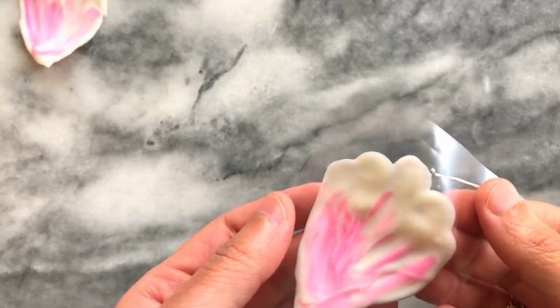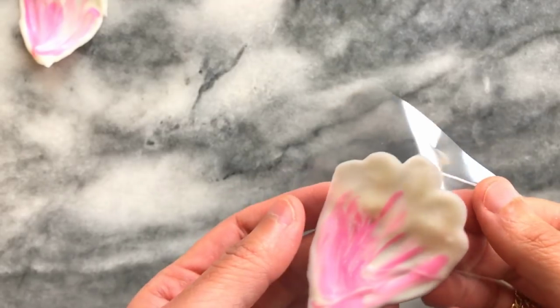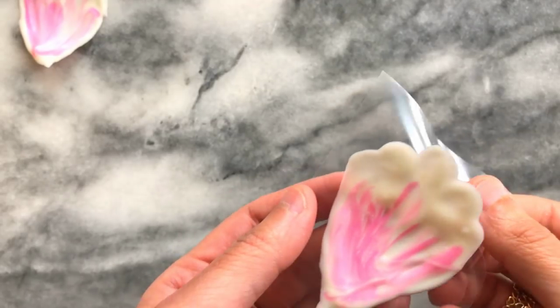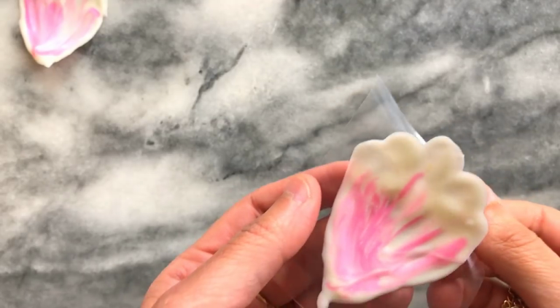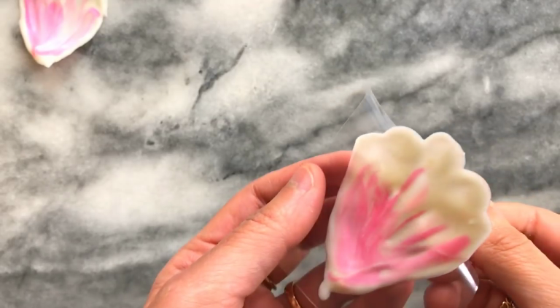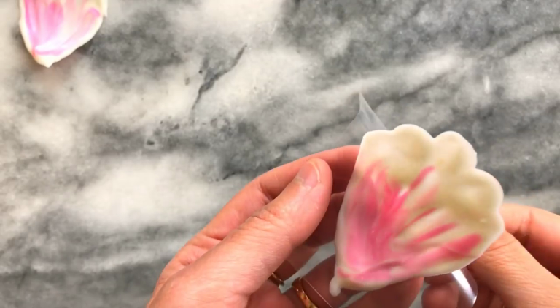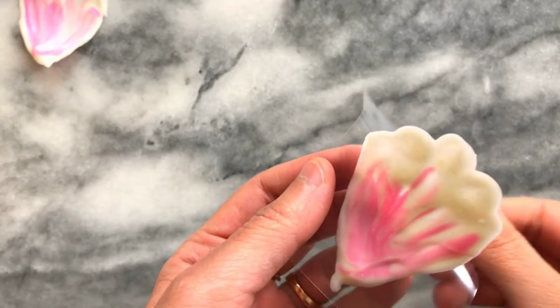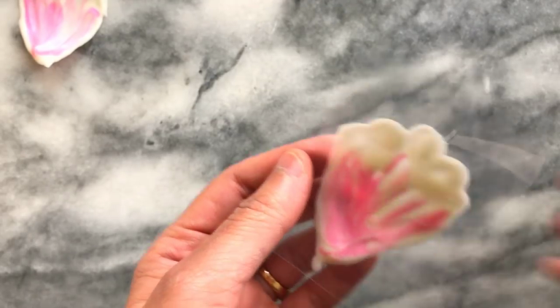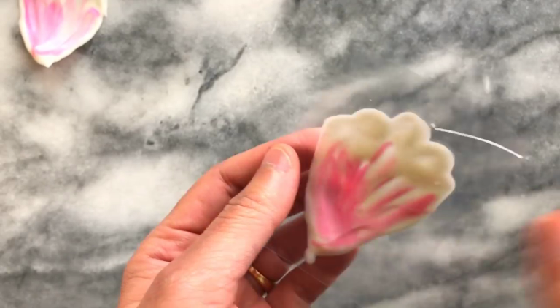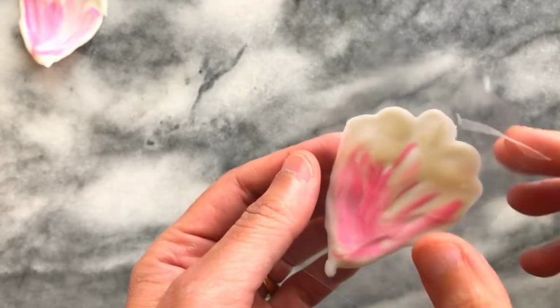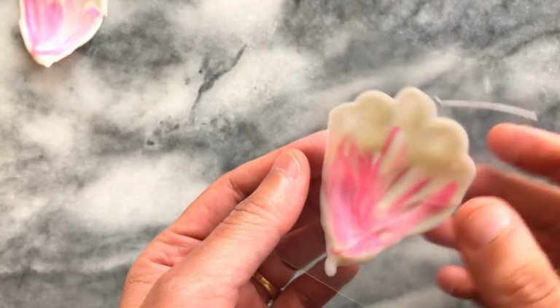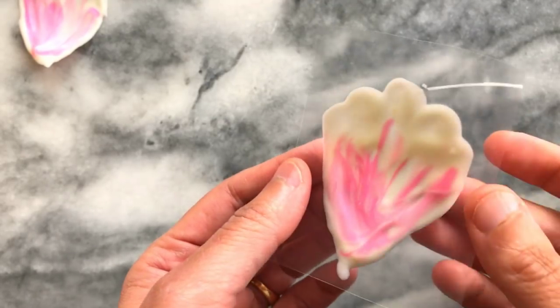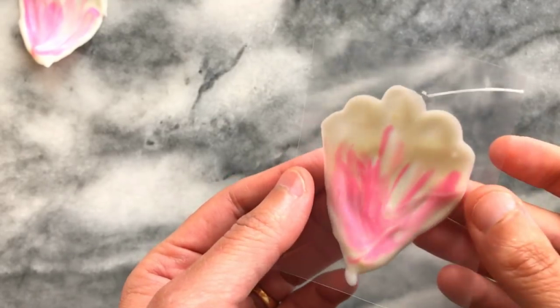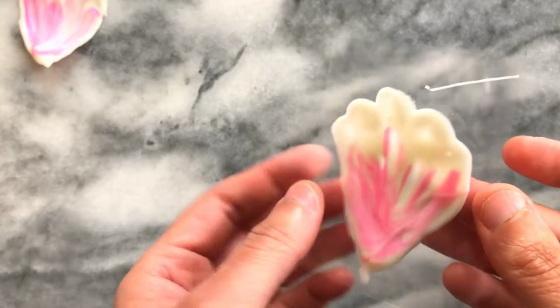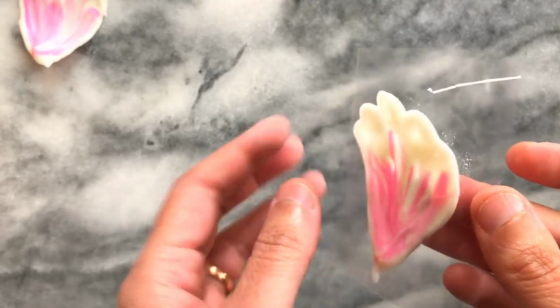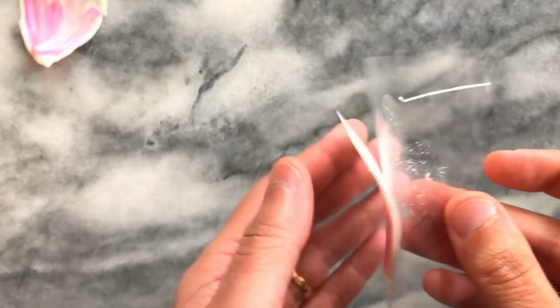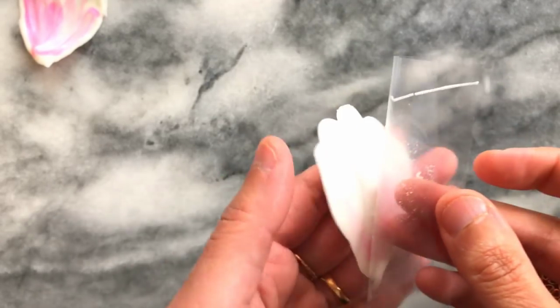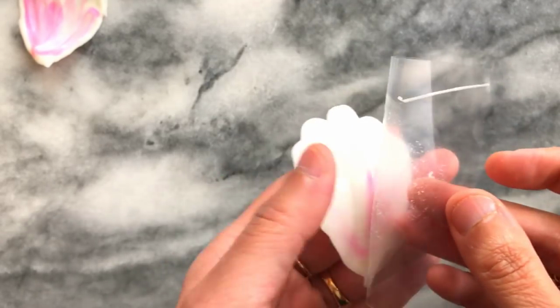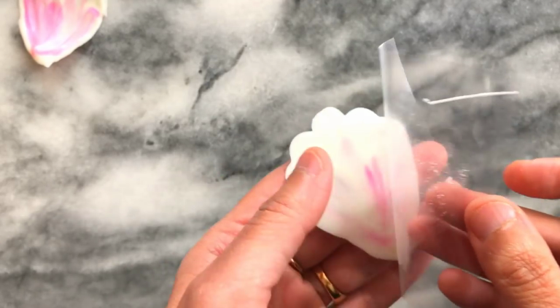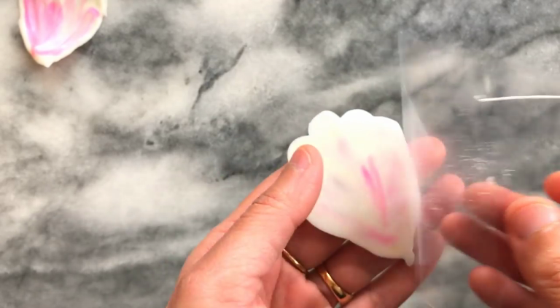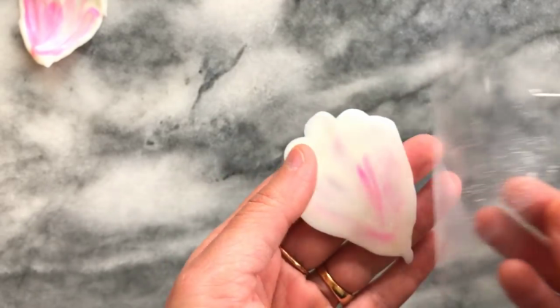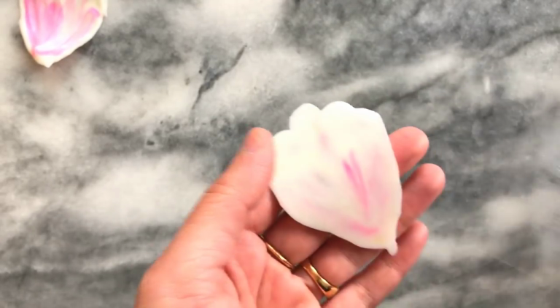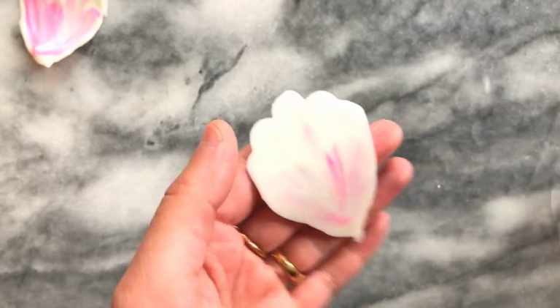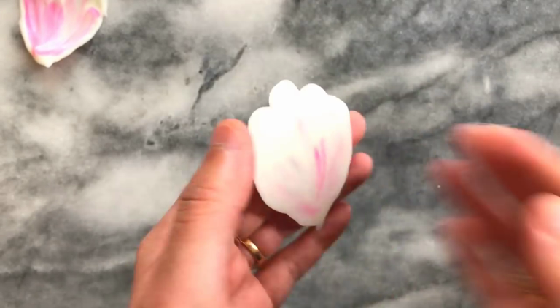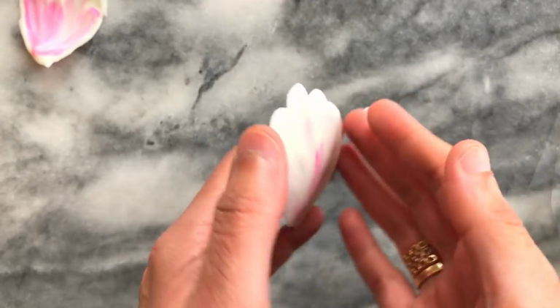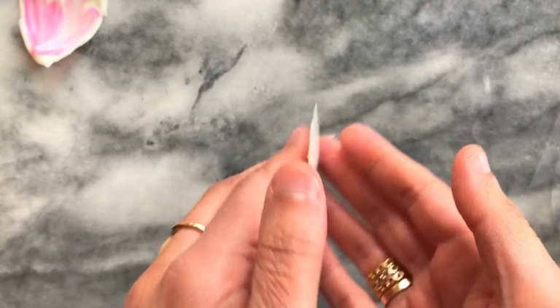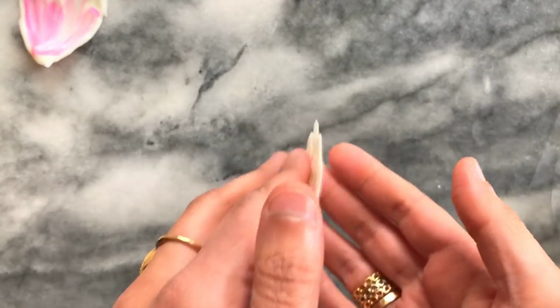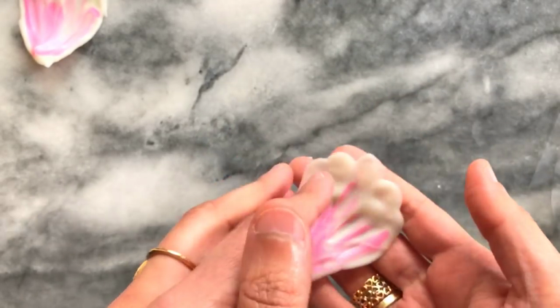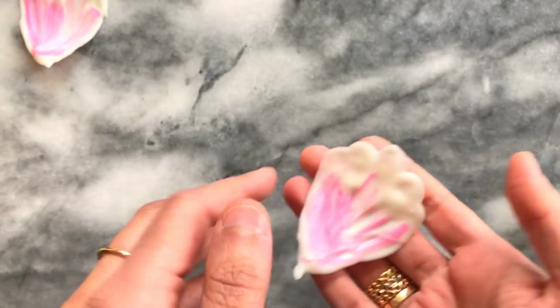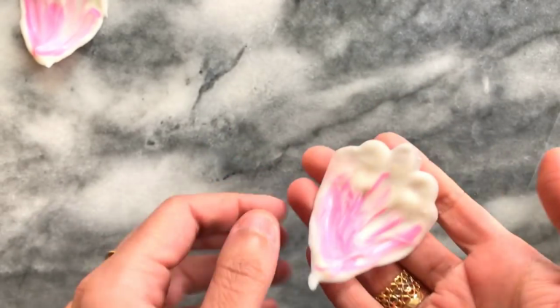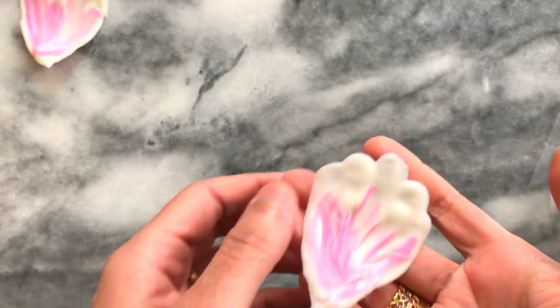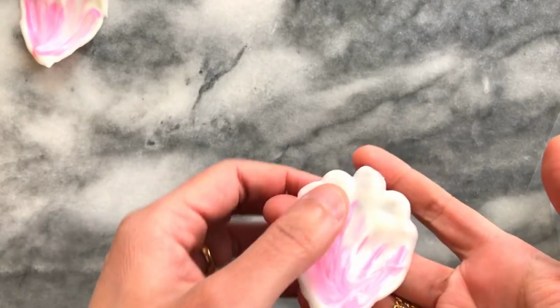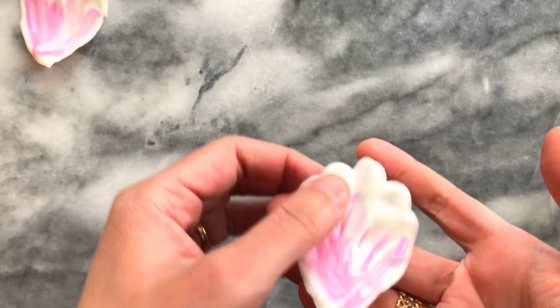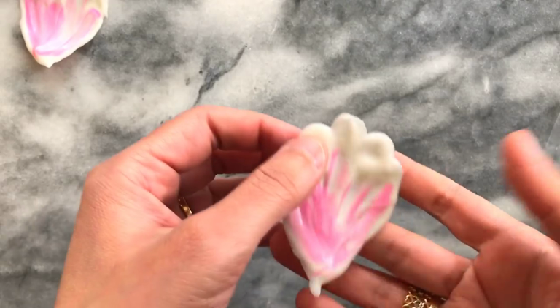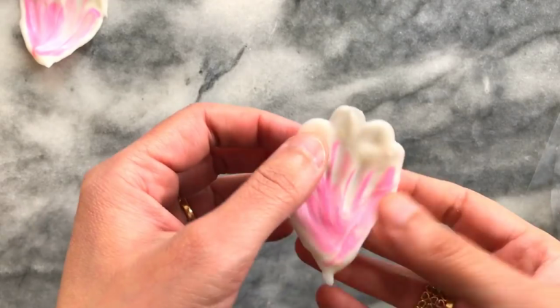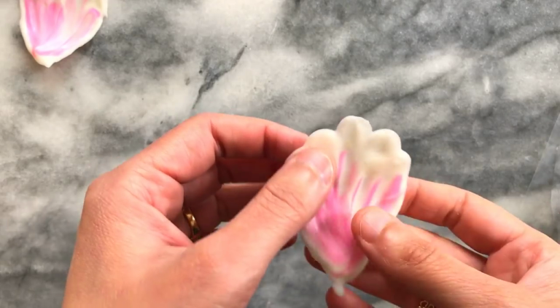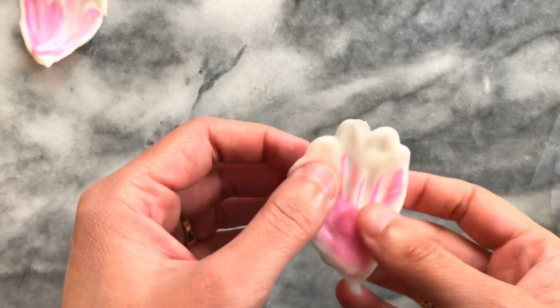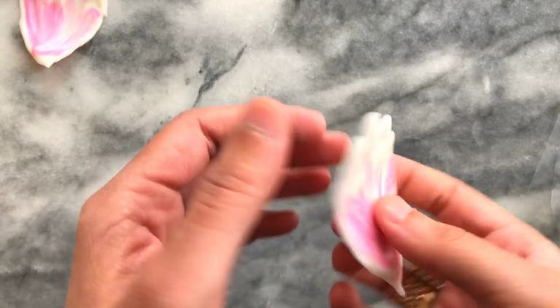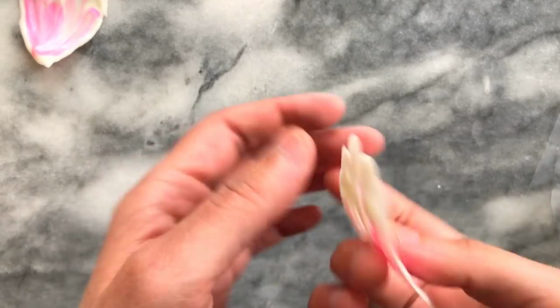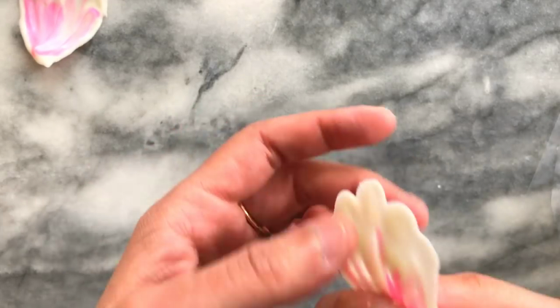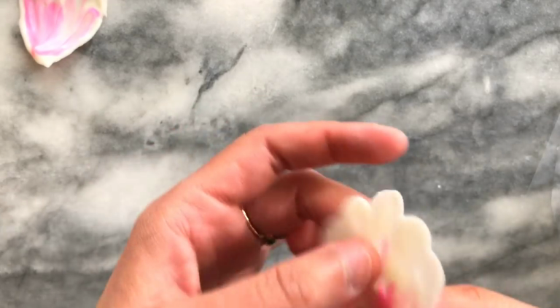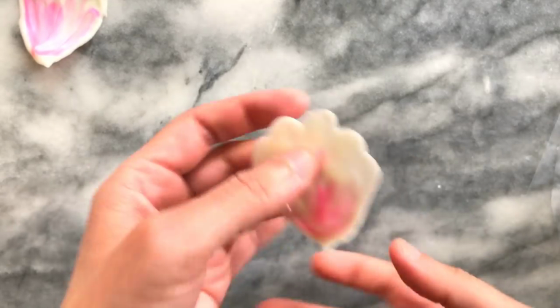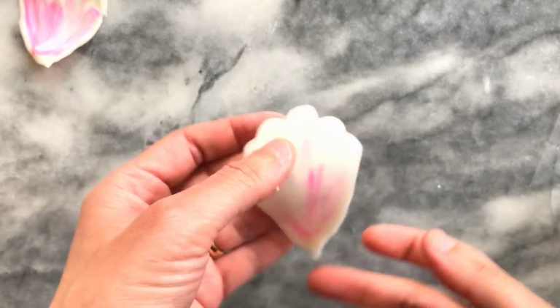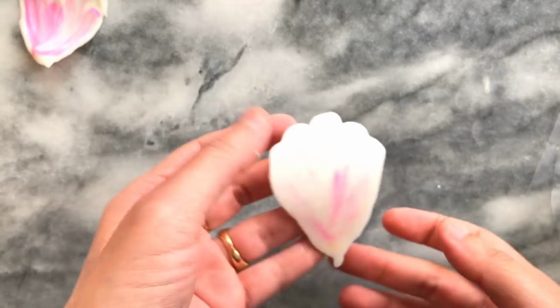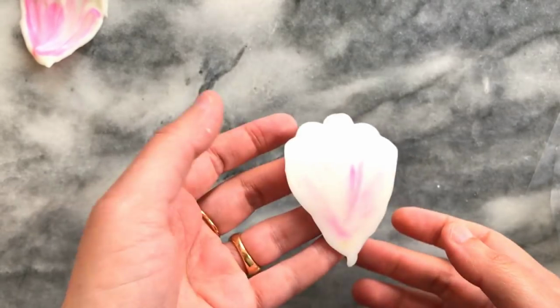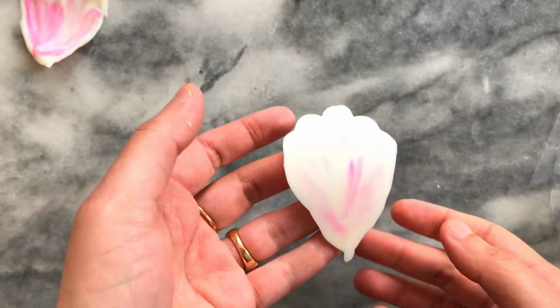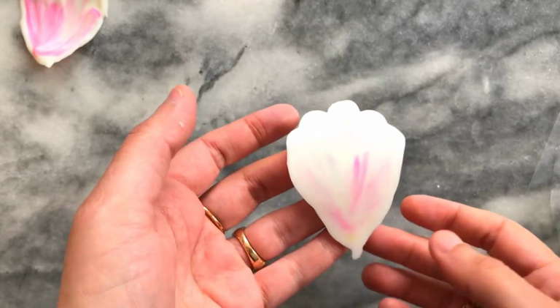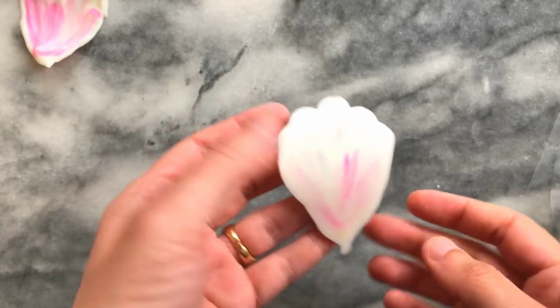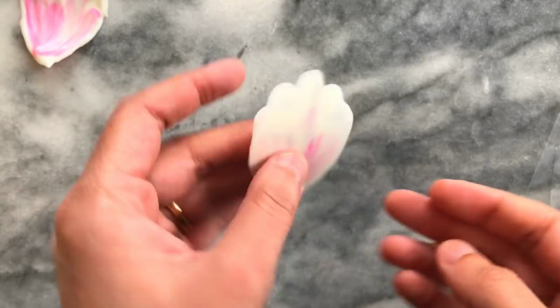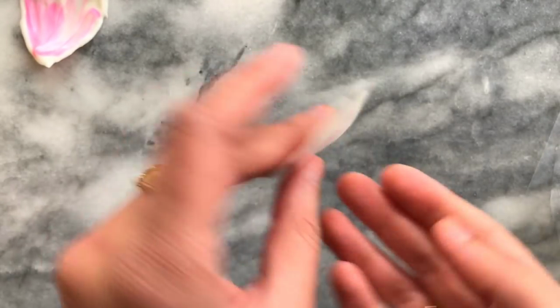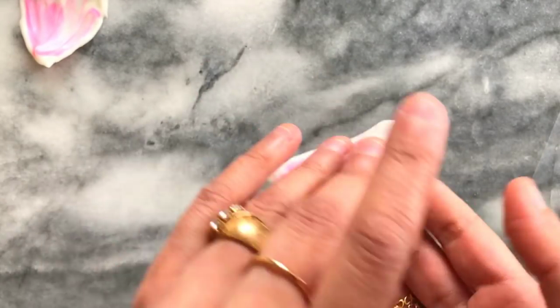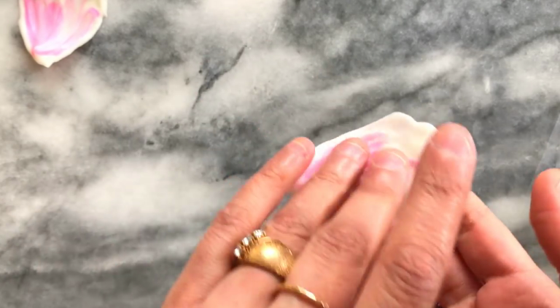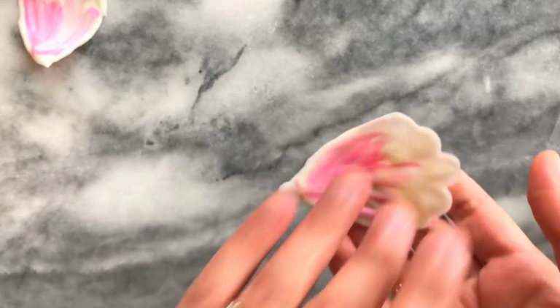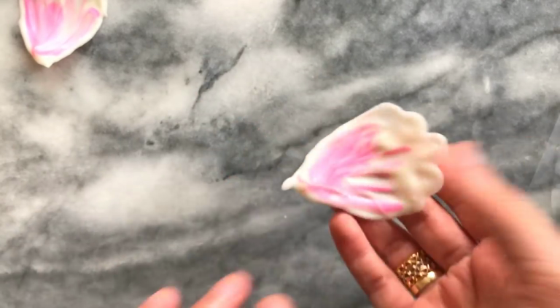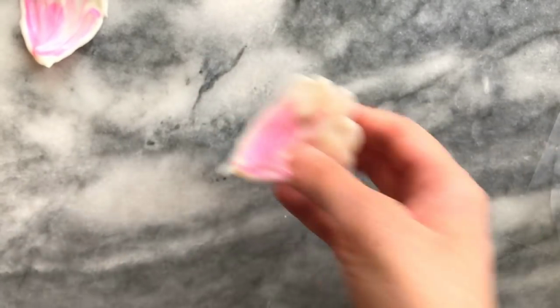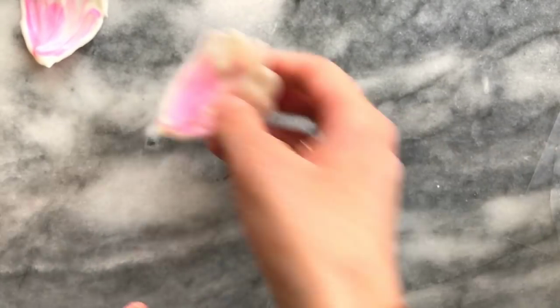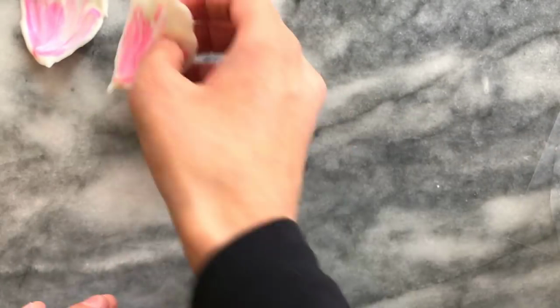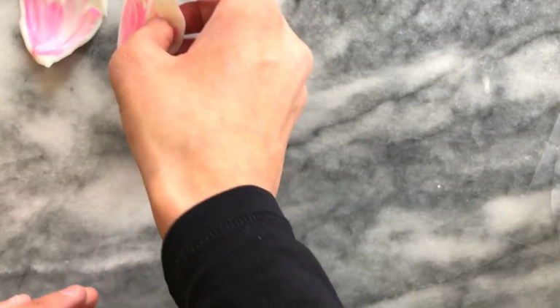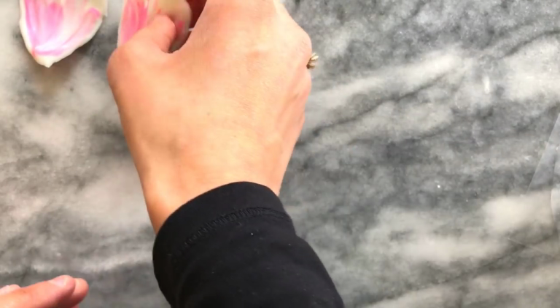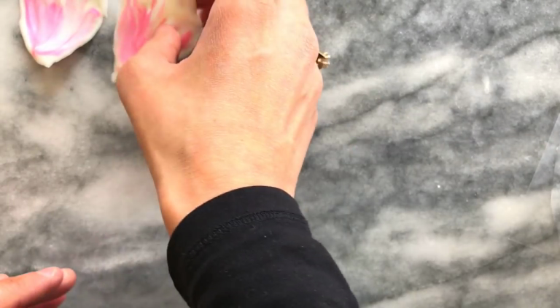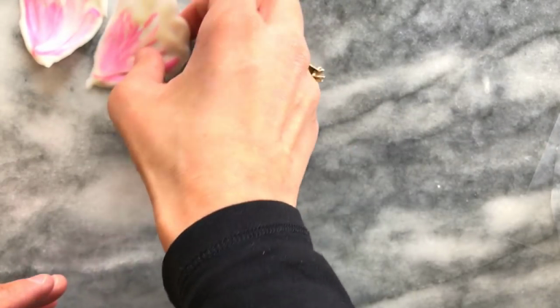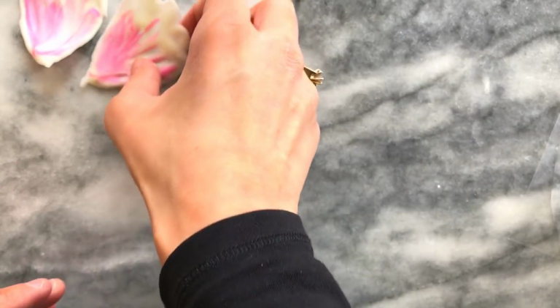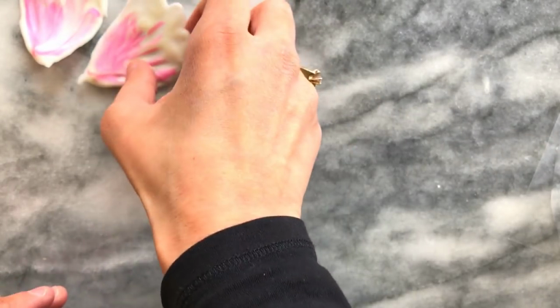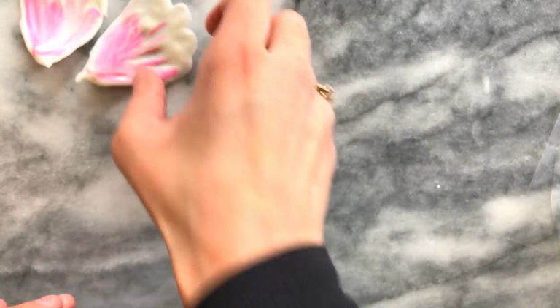Once dry, I carefully removed the plastic away from the petals. Resting them in a bowl helps give a little bit of shape and dimension.